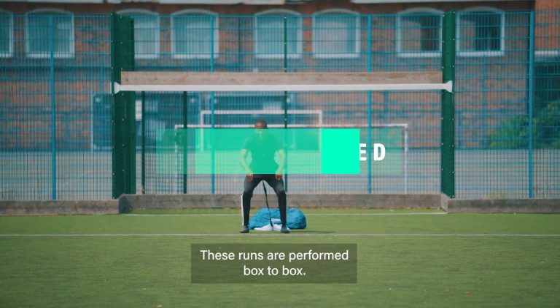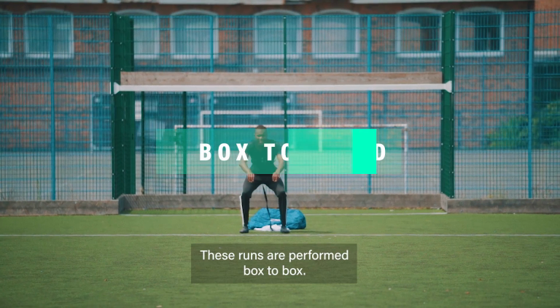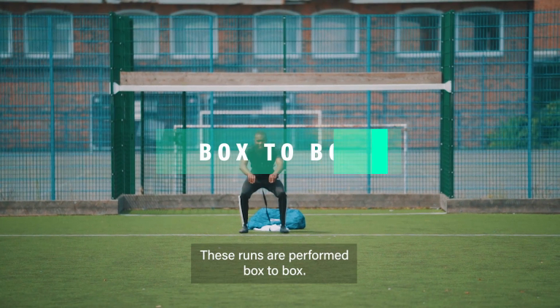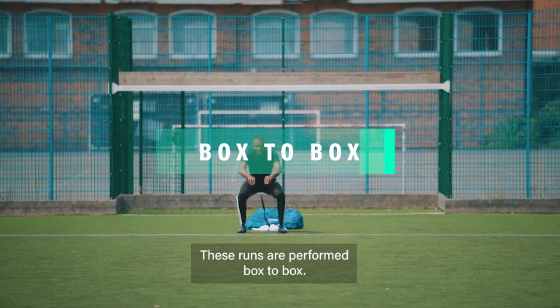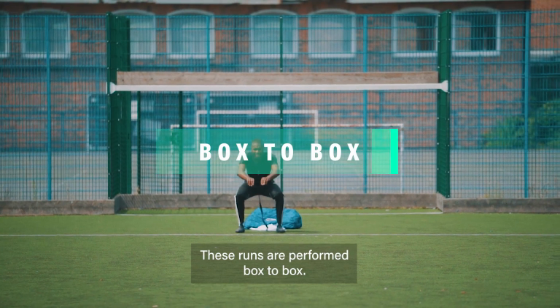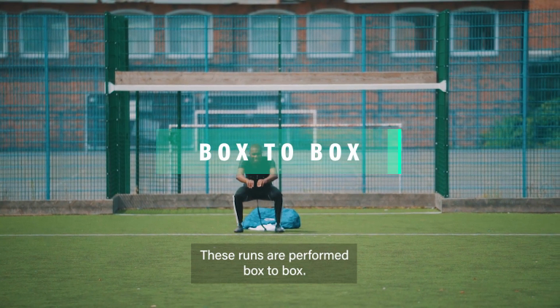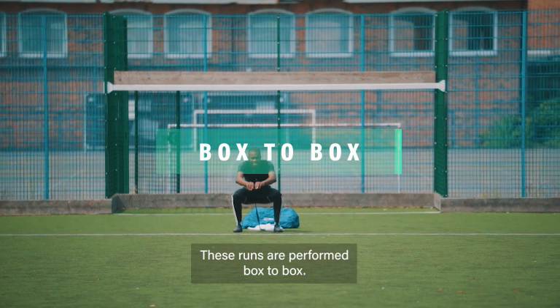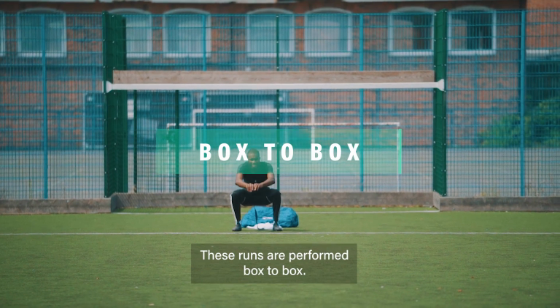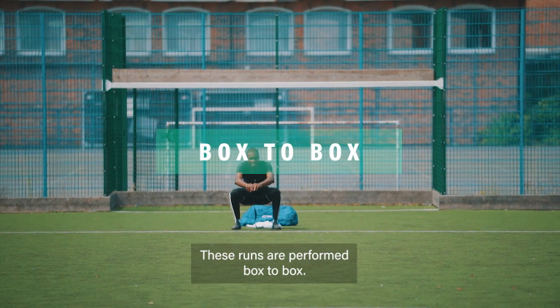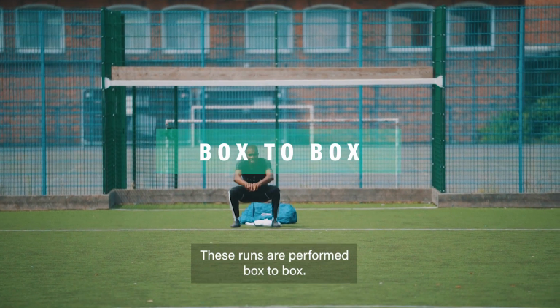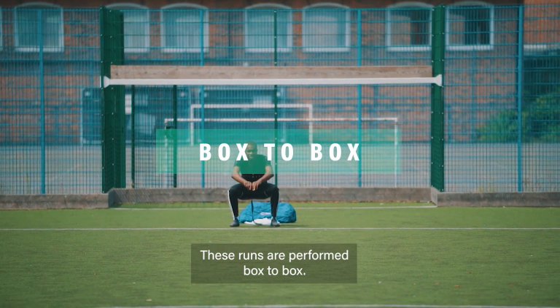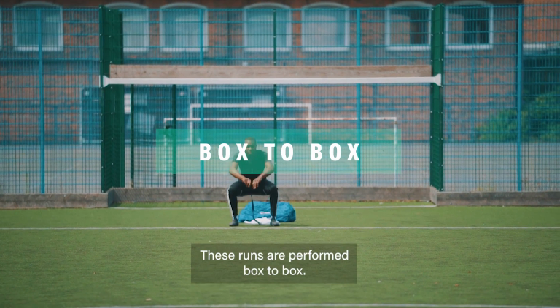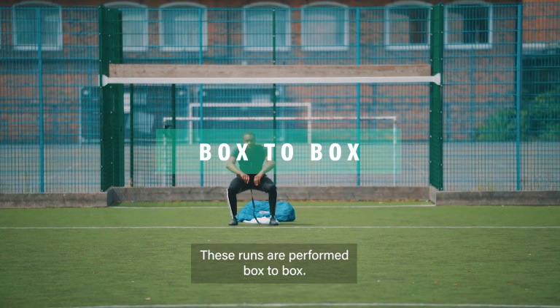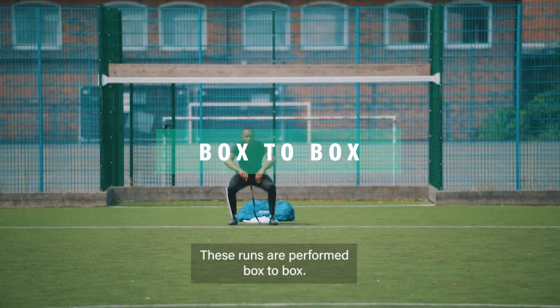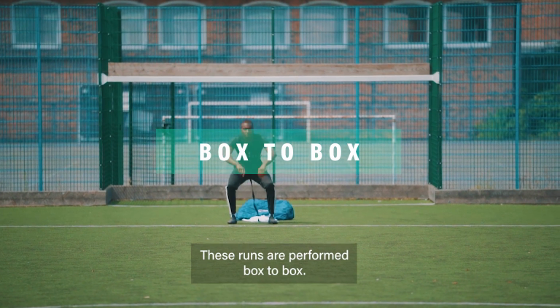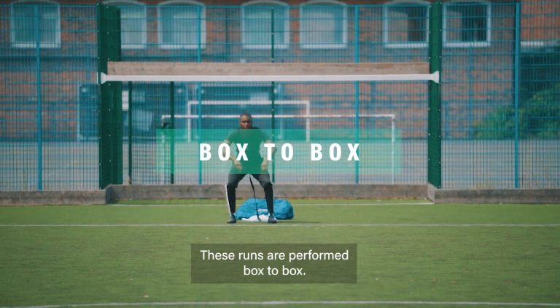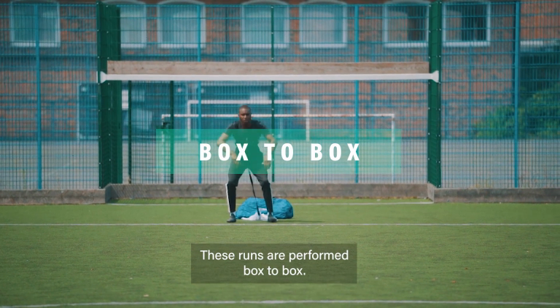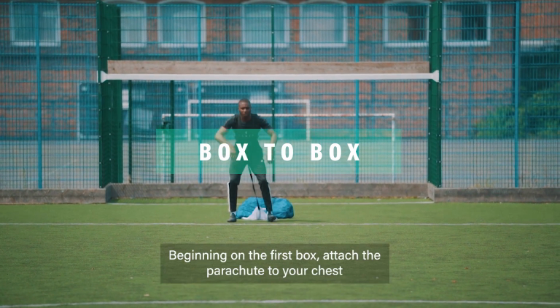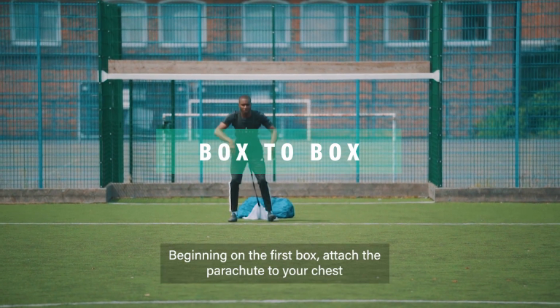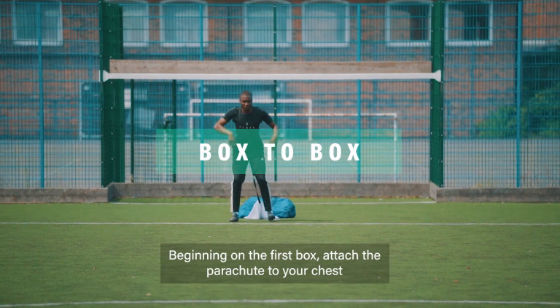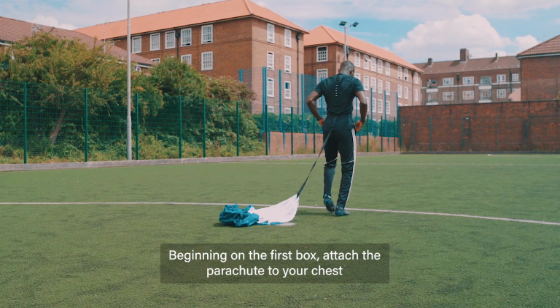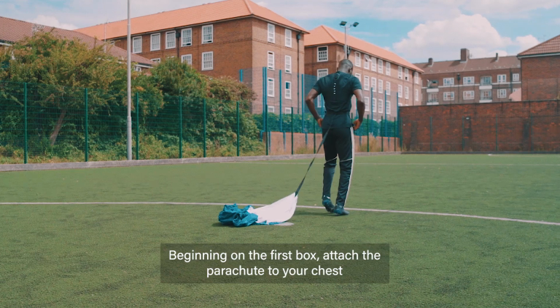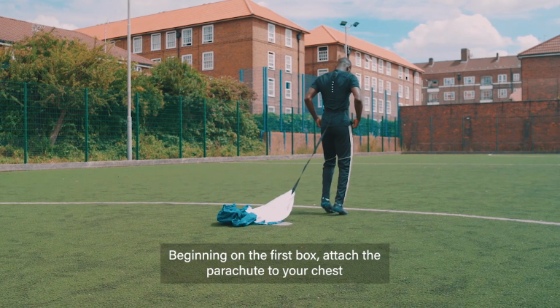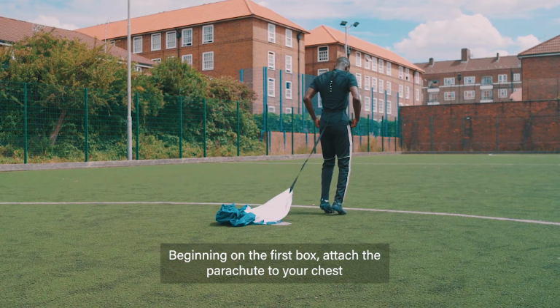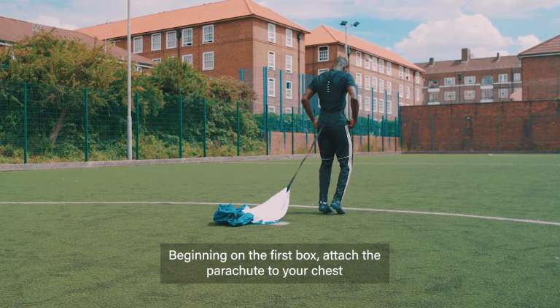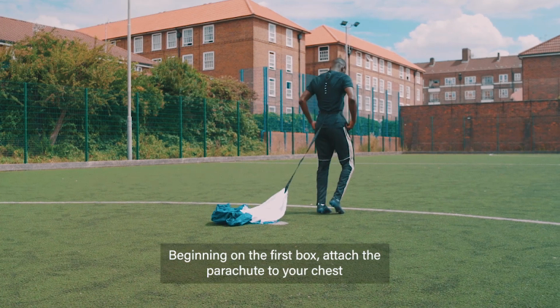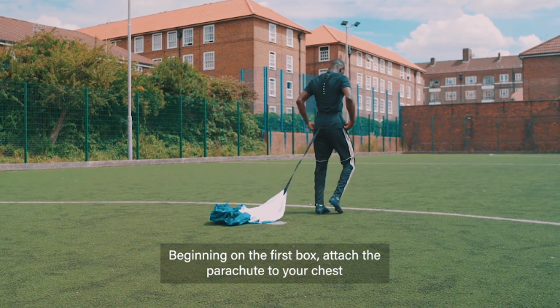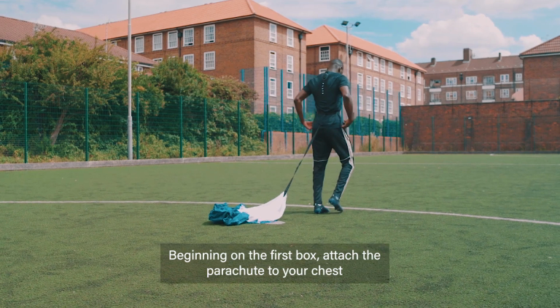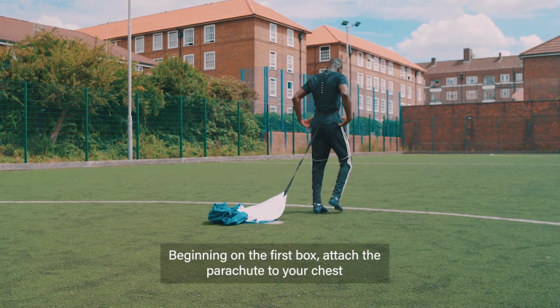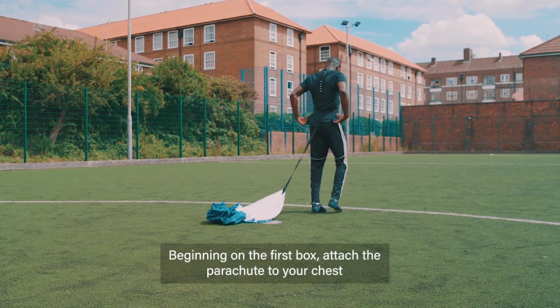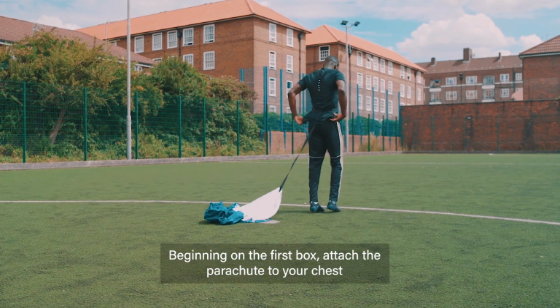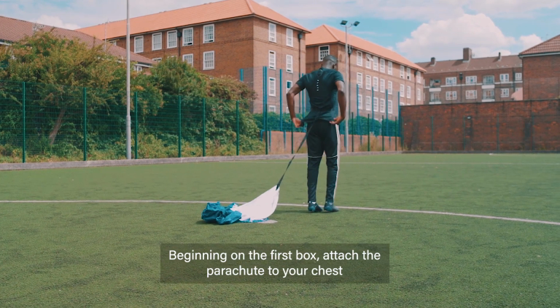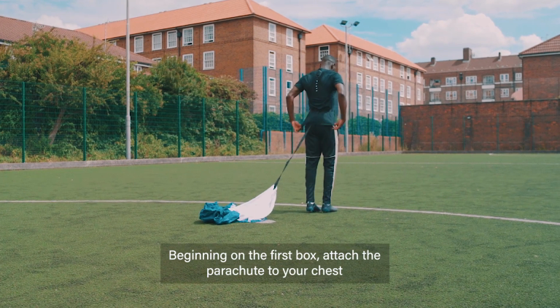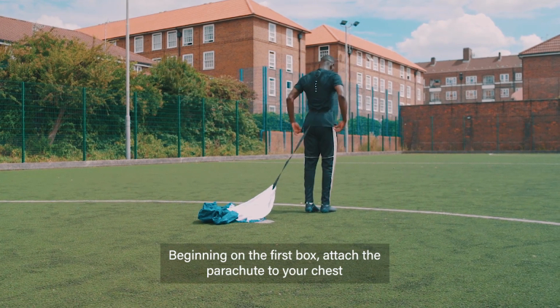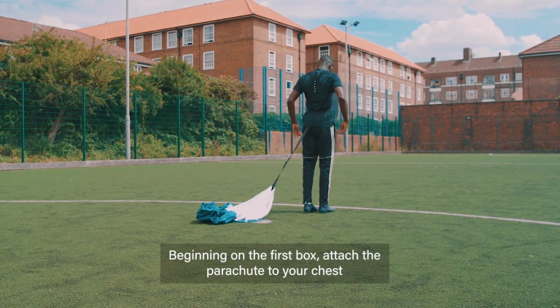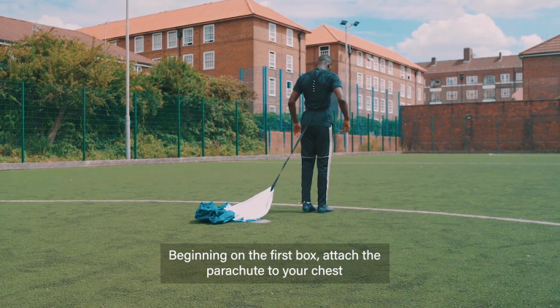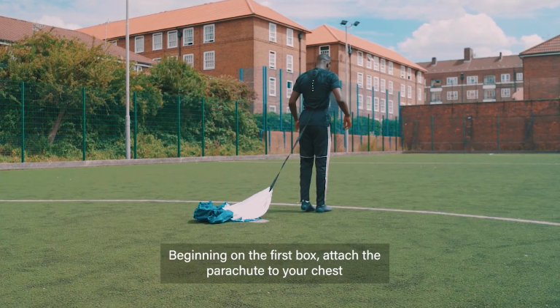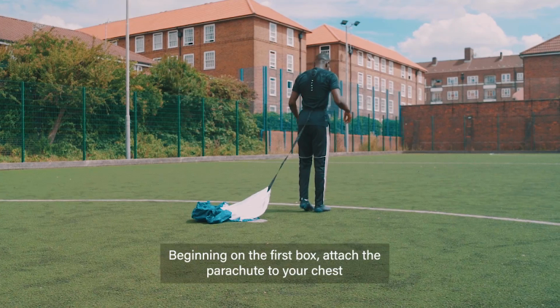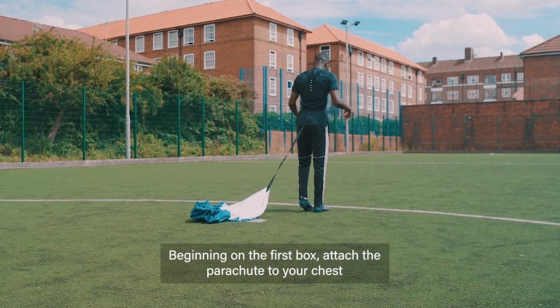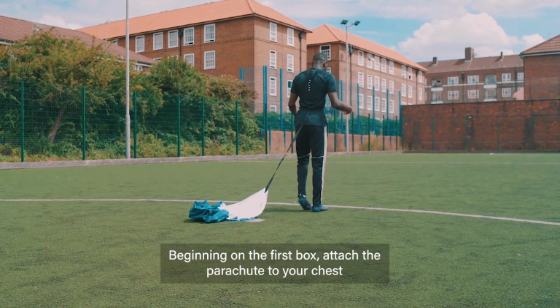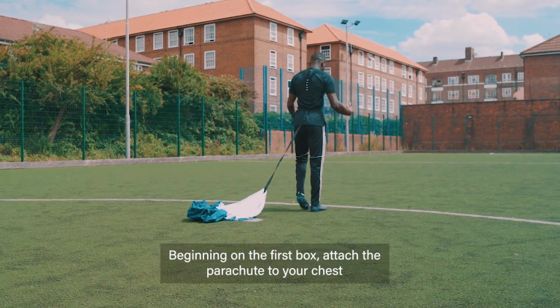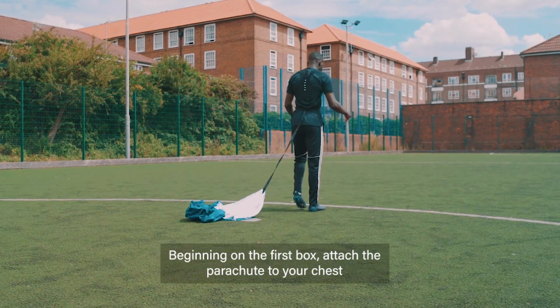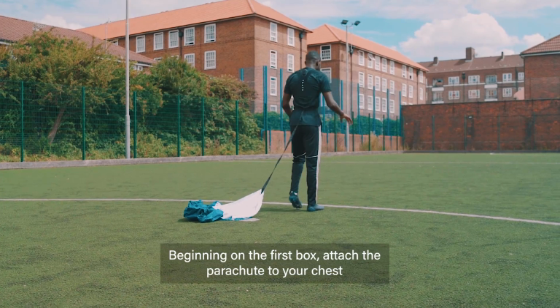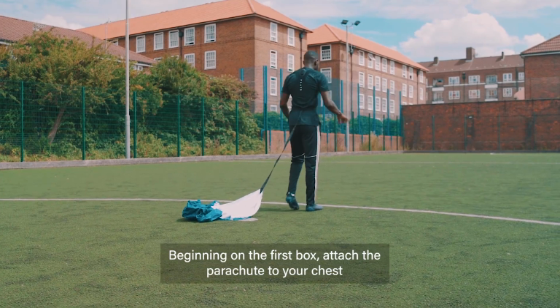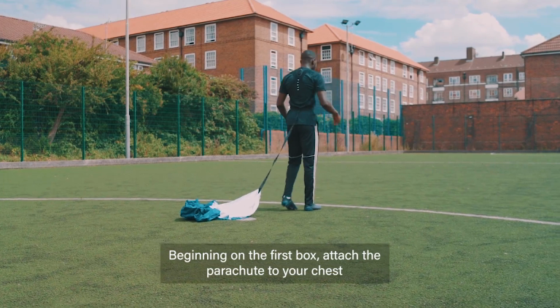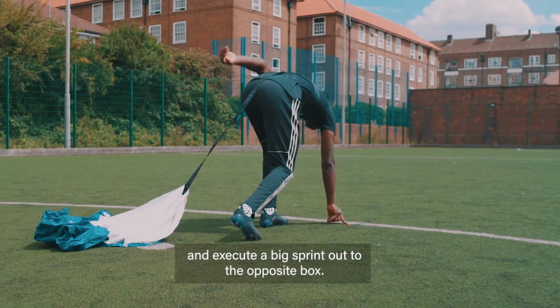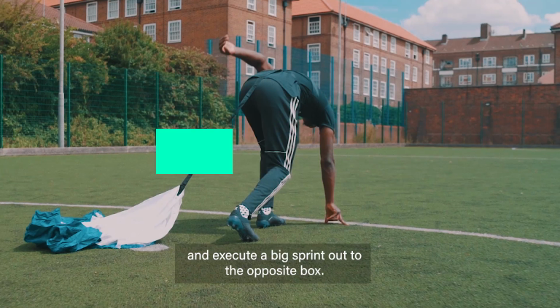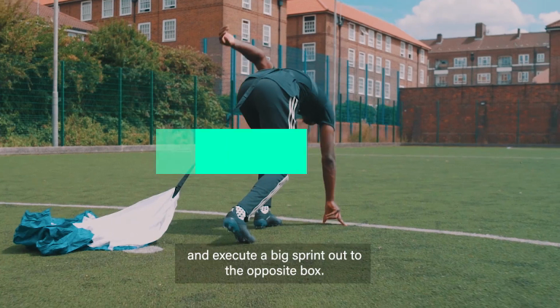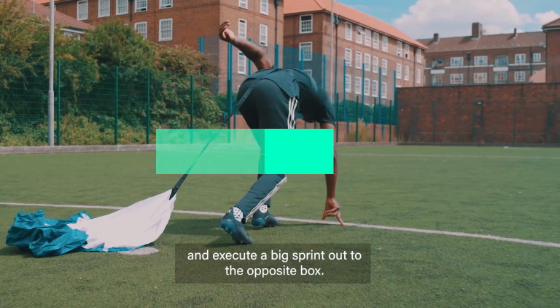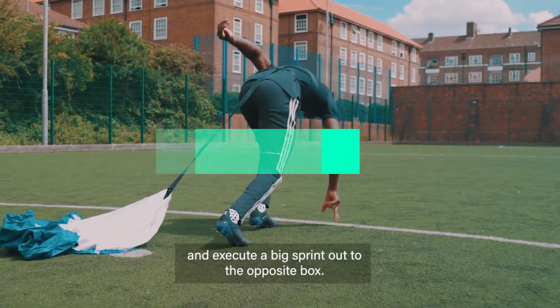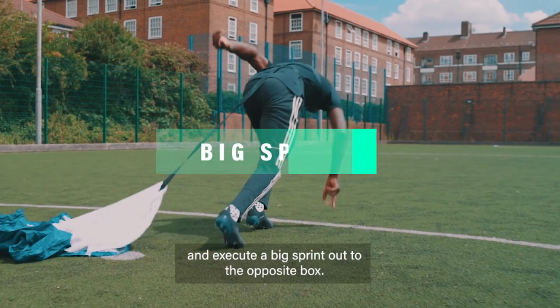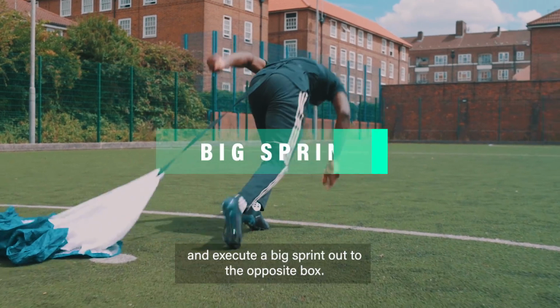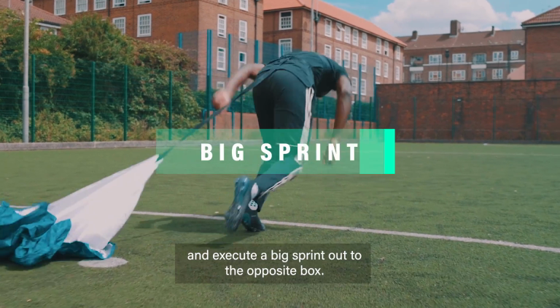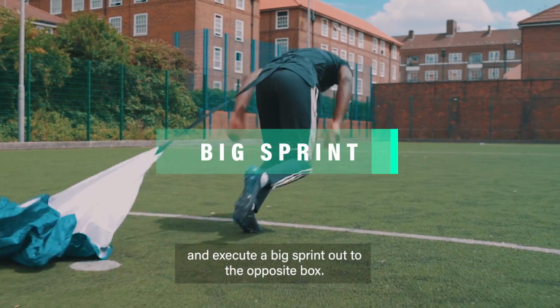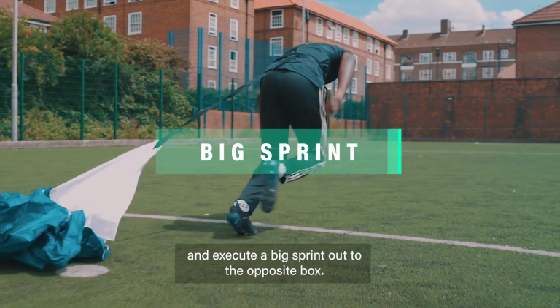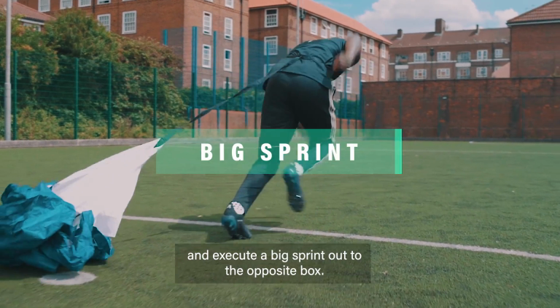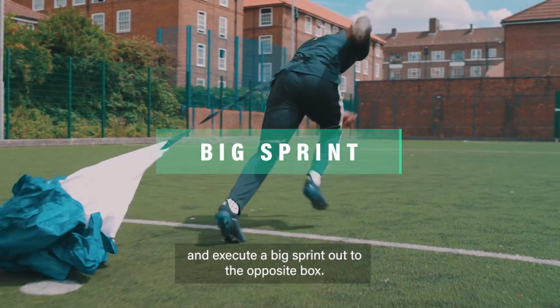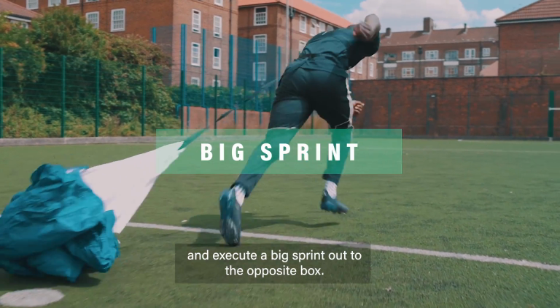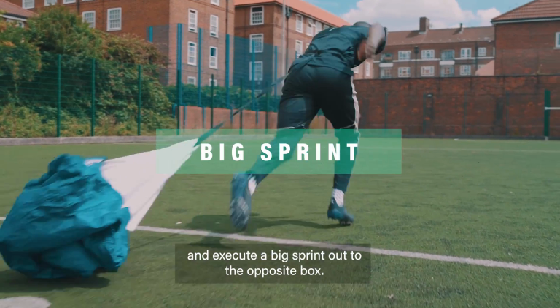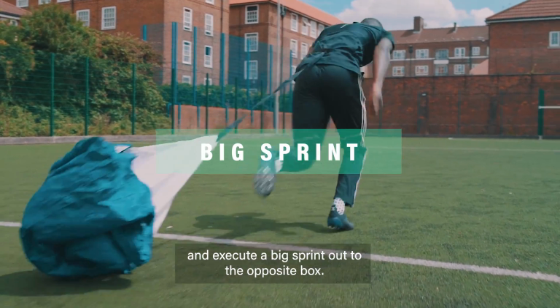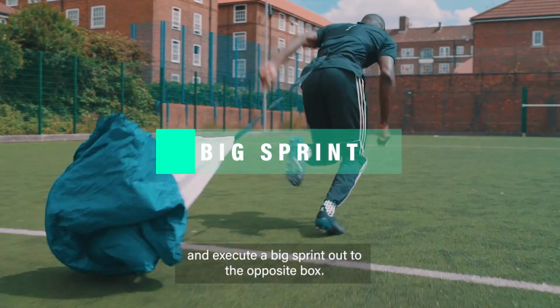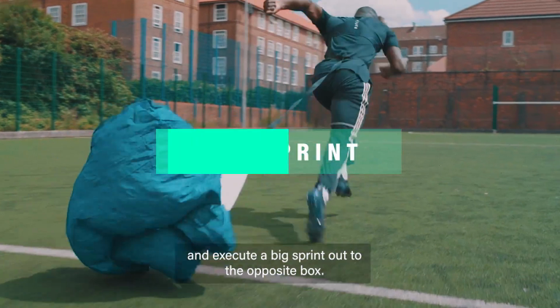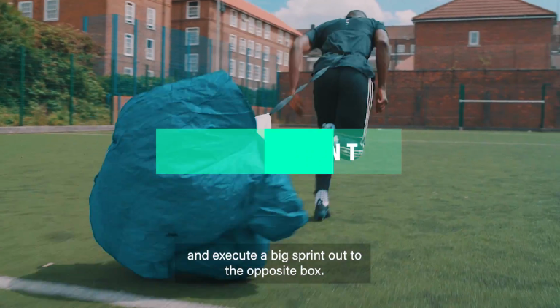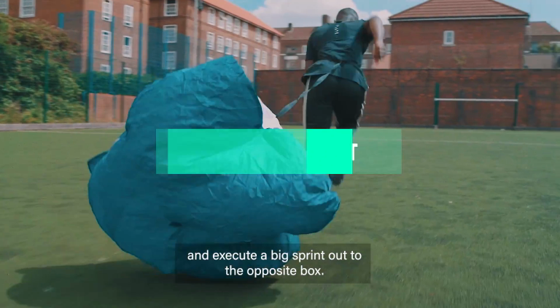These runs are performed box-to-box. Beginning on the first box, attach the parachute to your chest and execute a big sprint out to the opposite box.